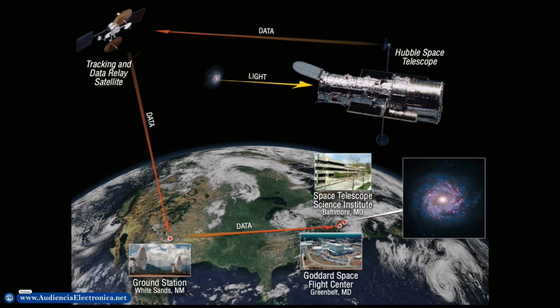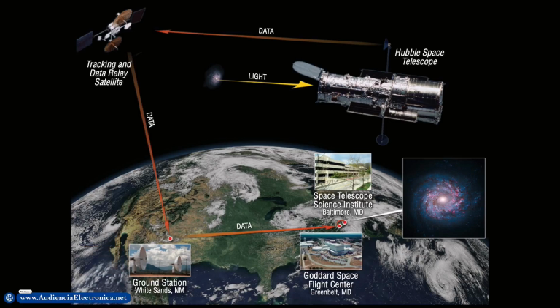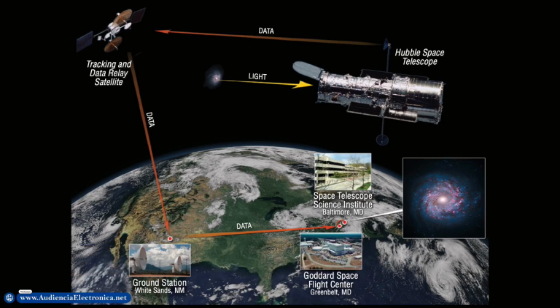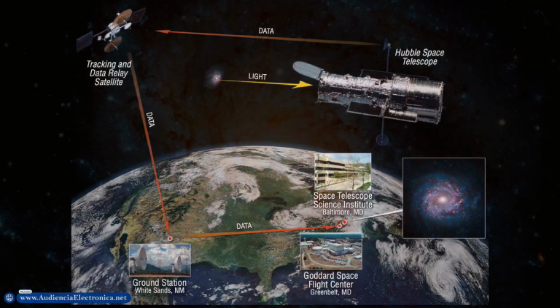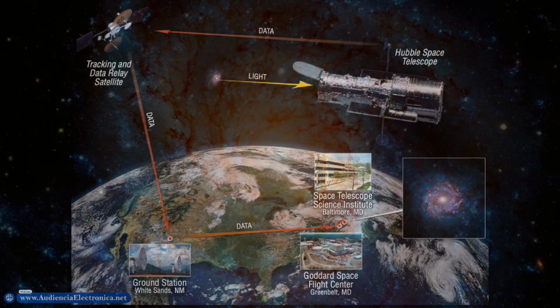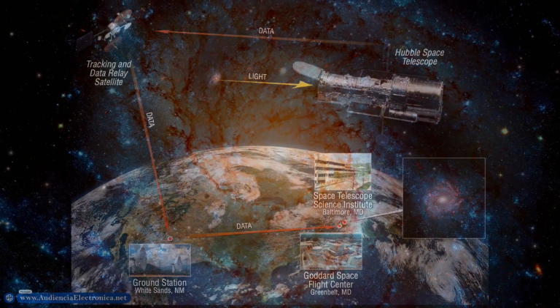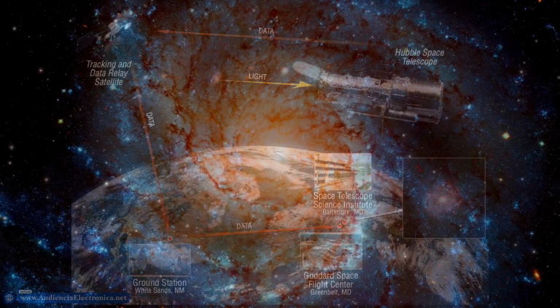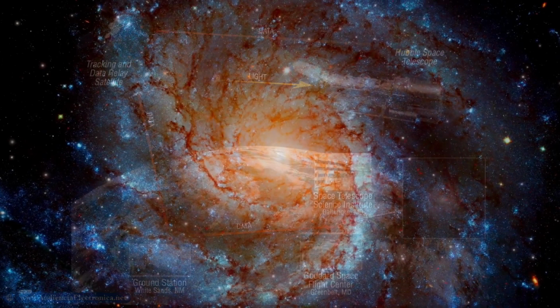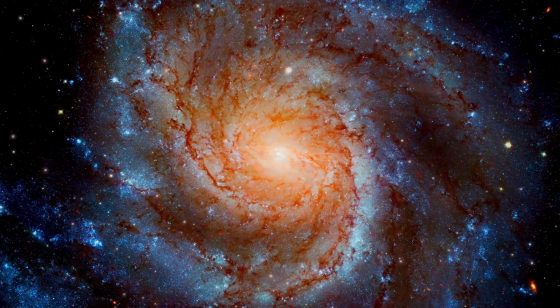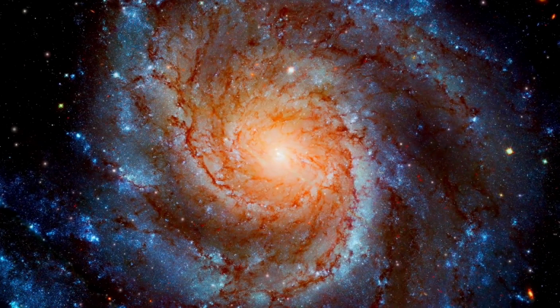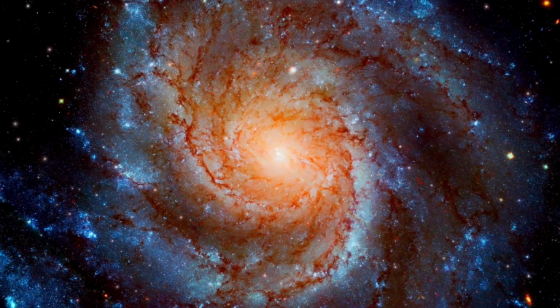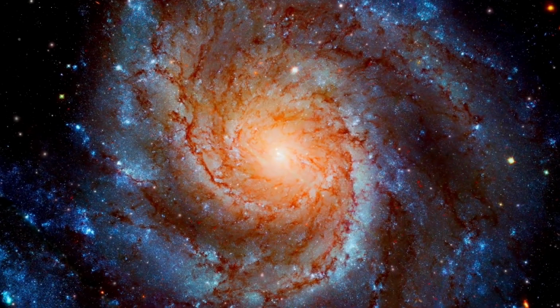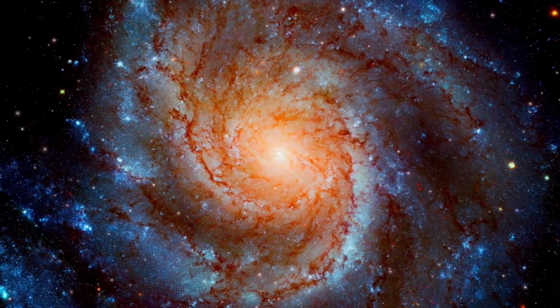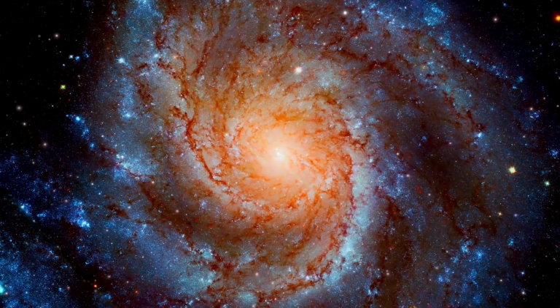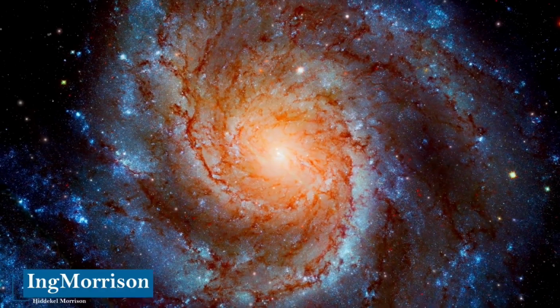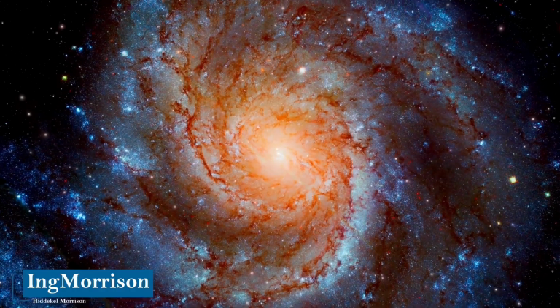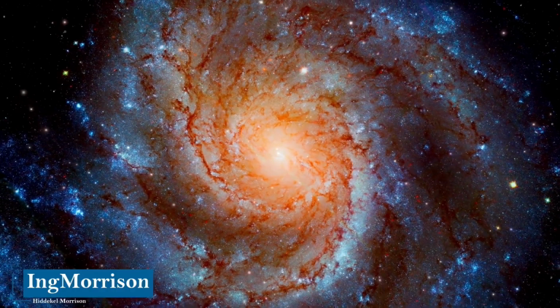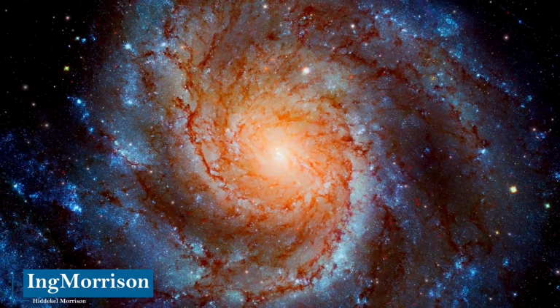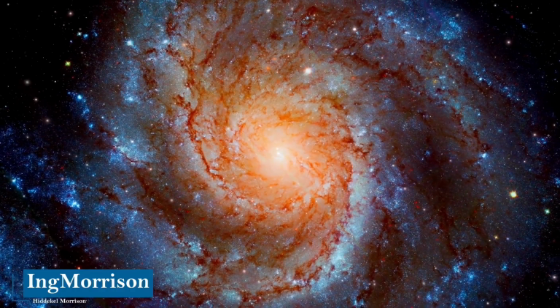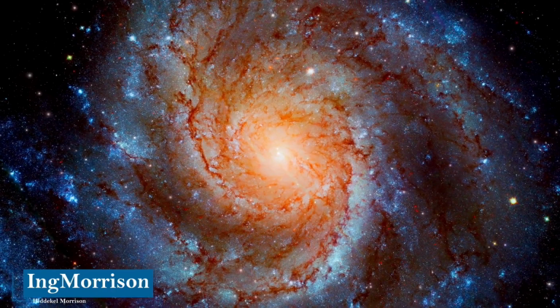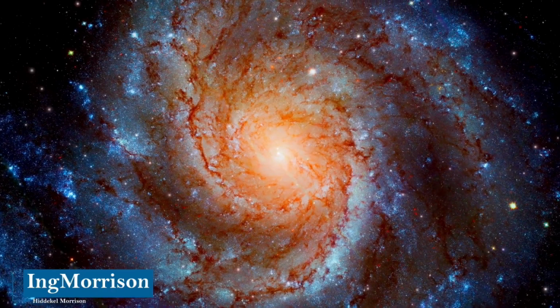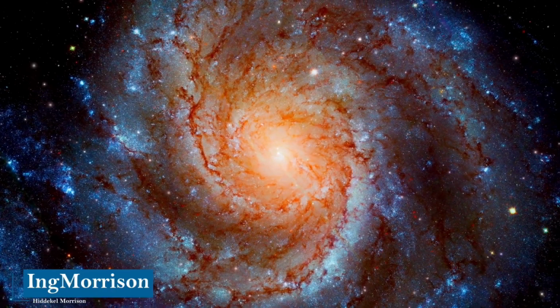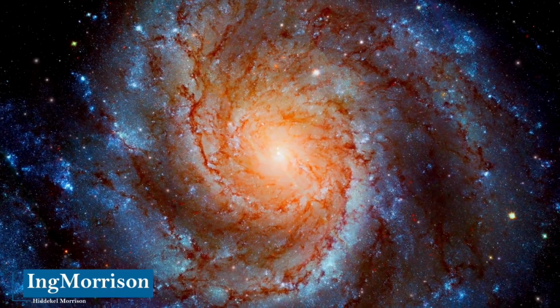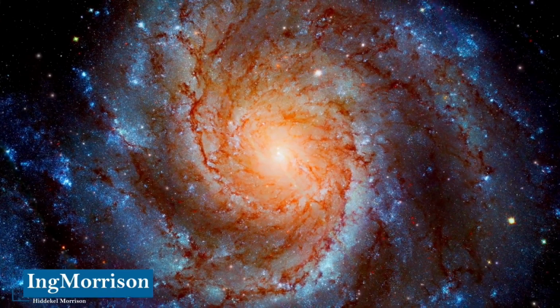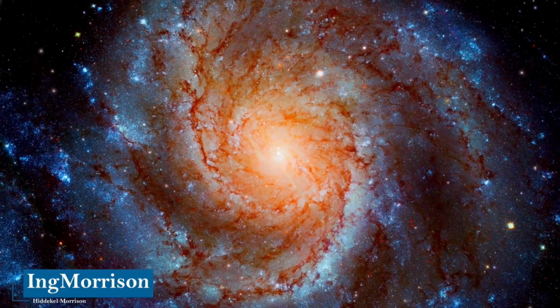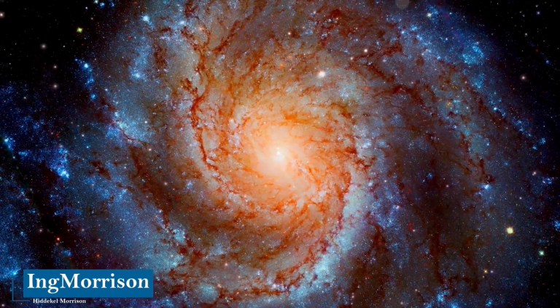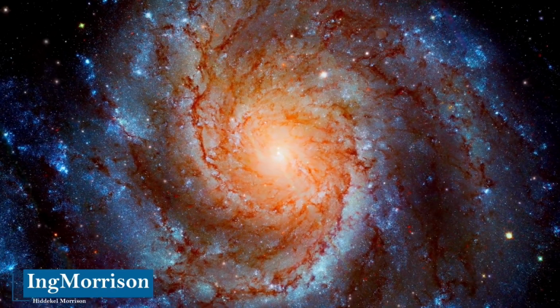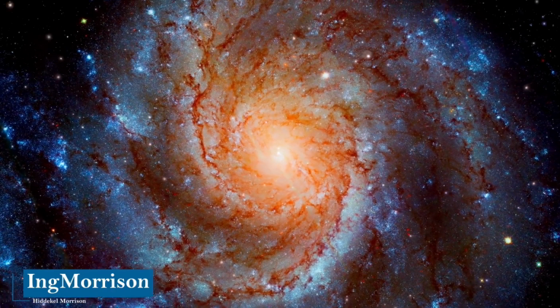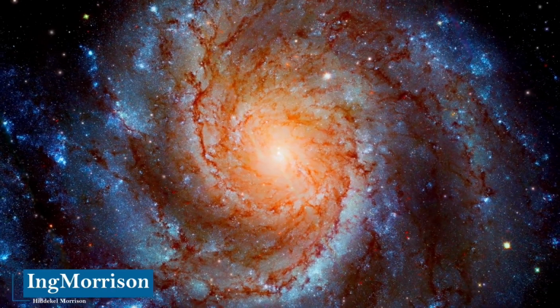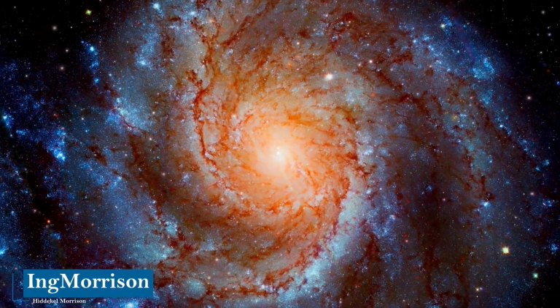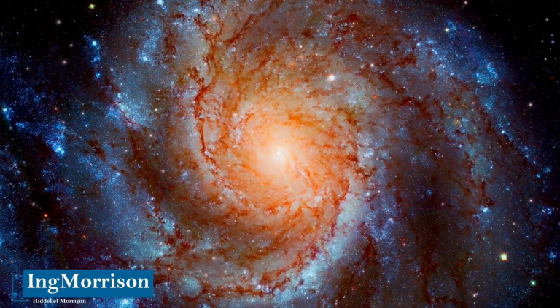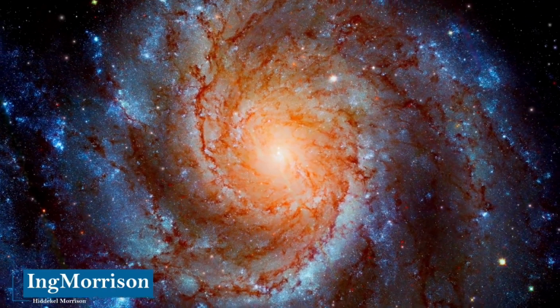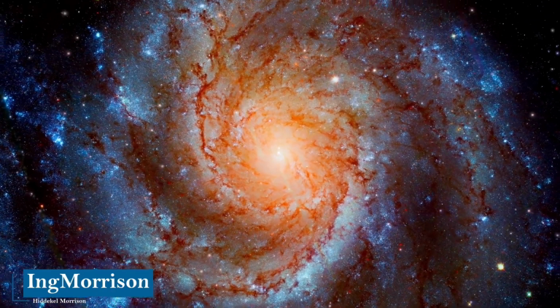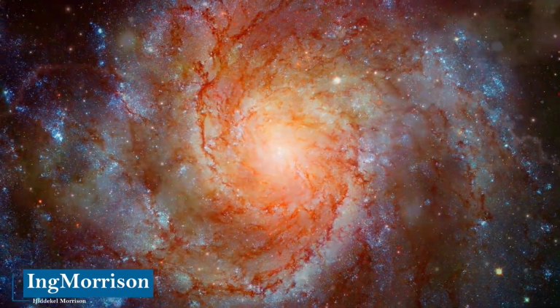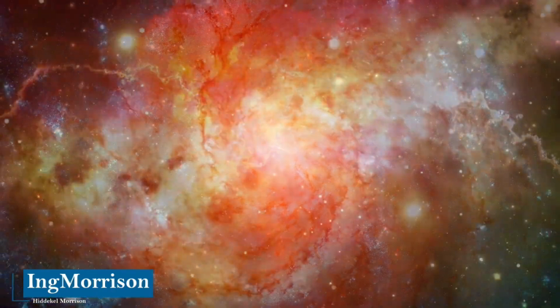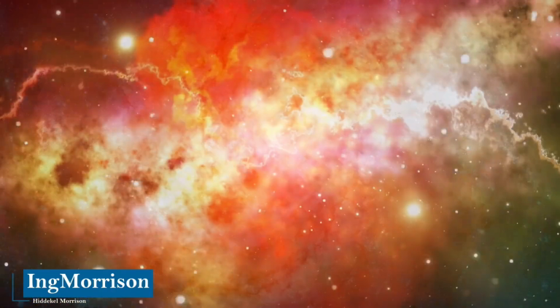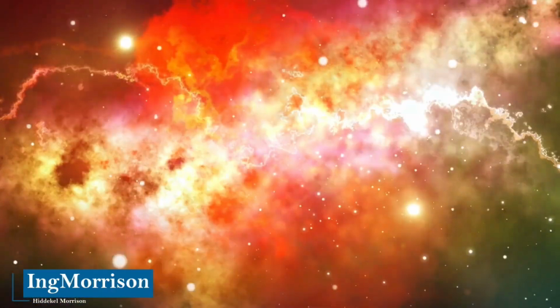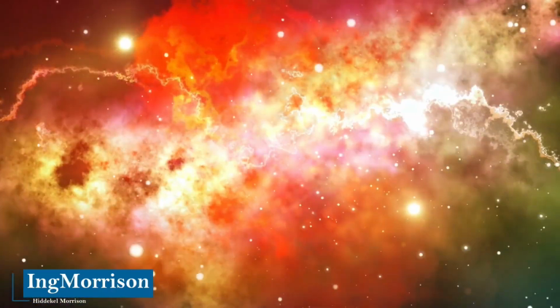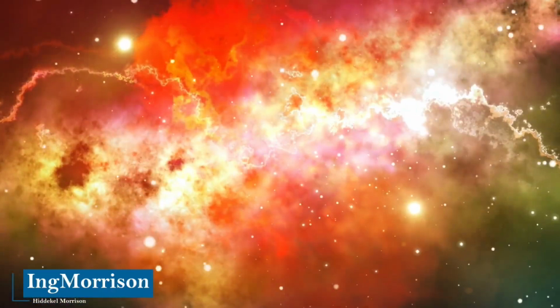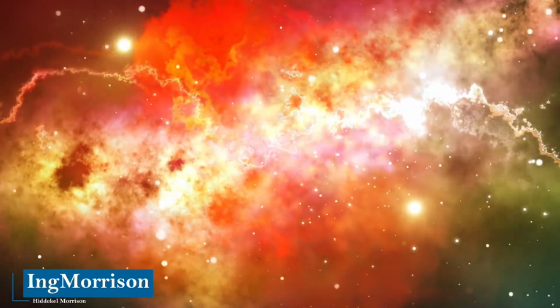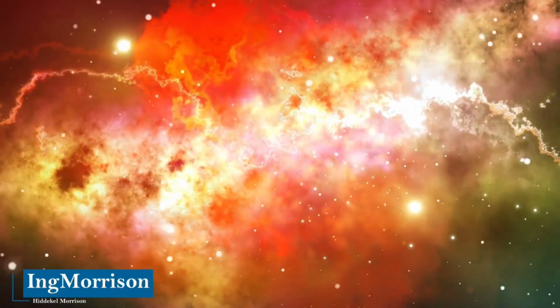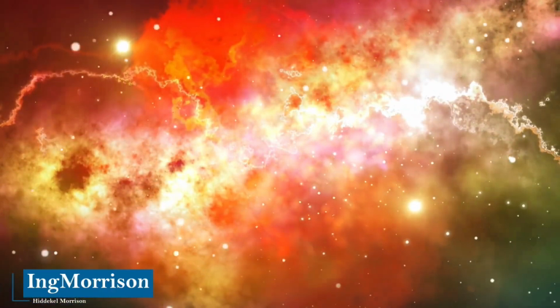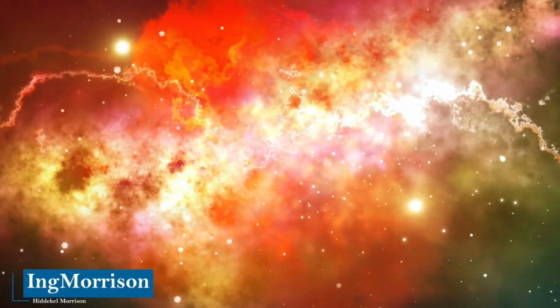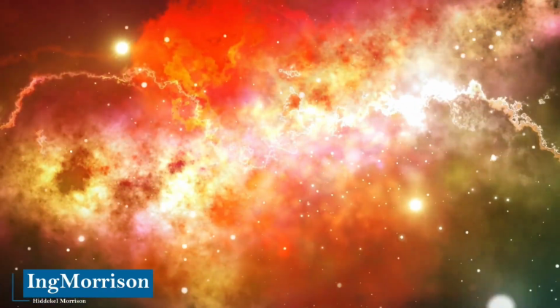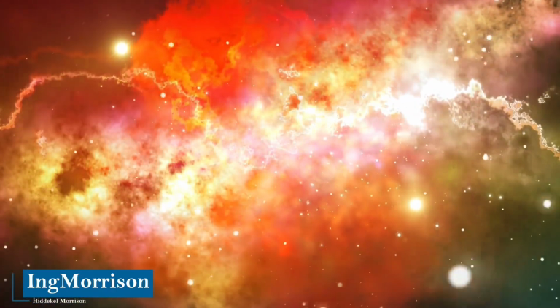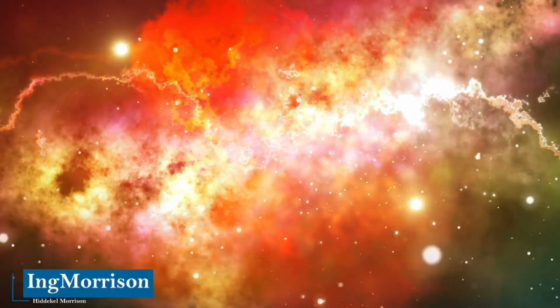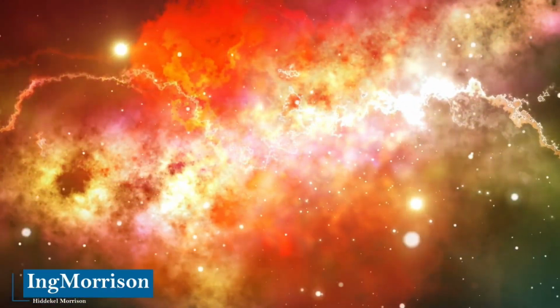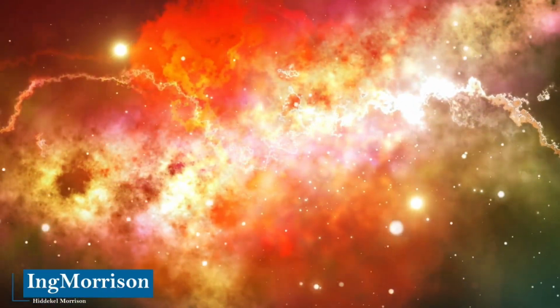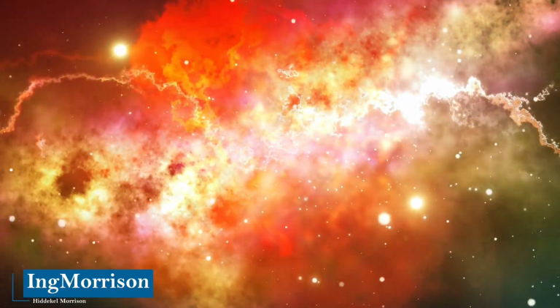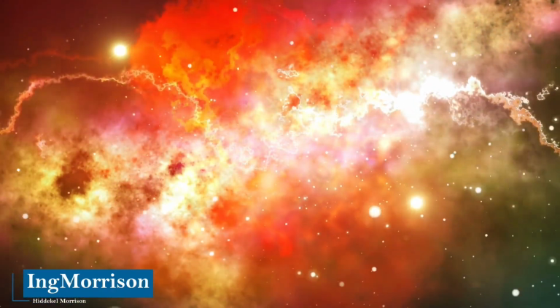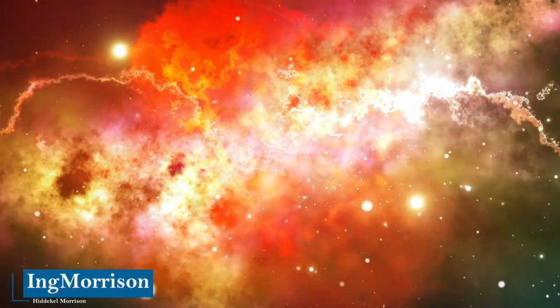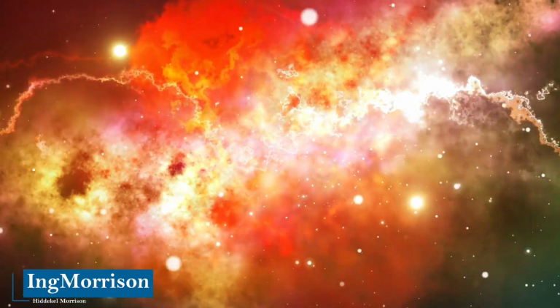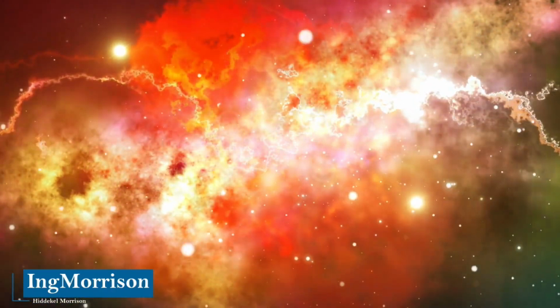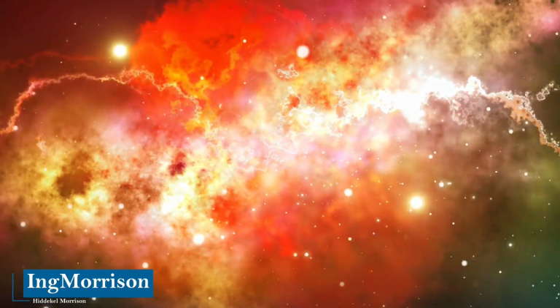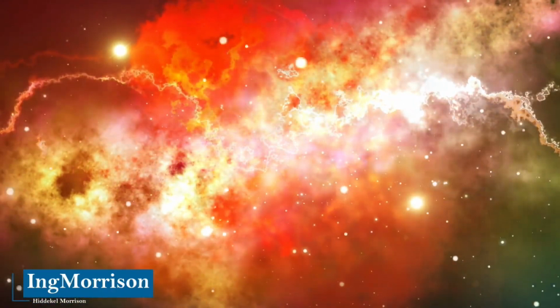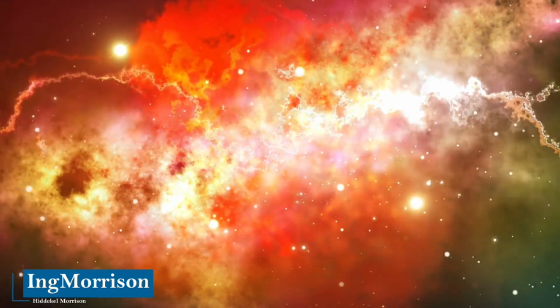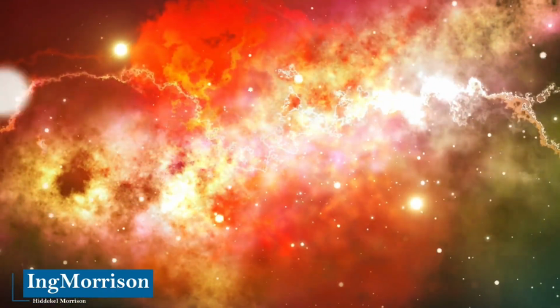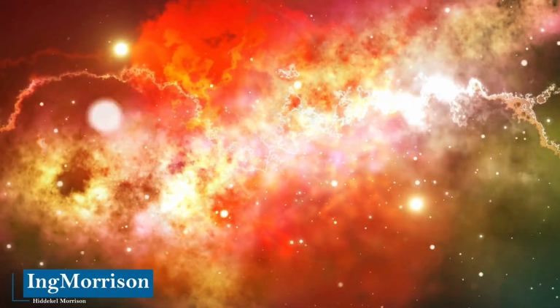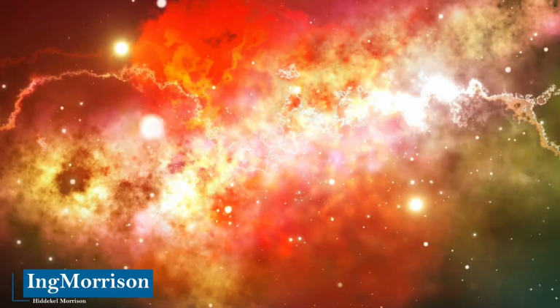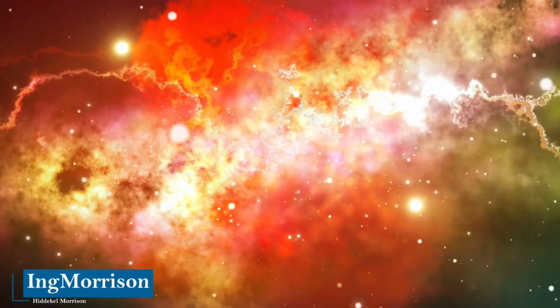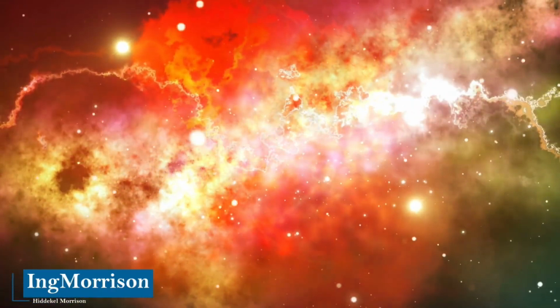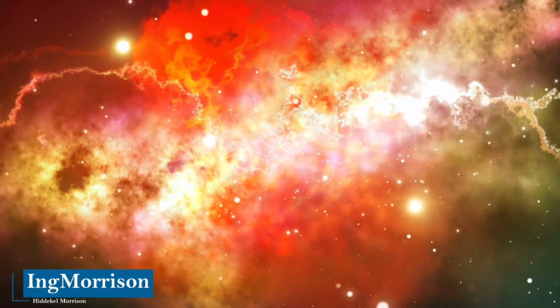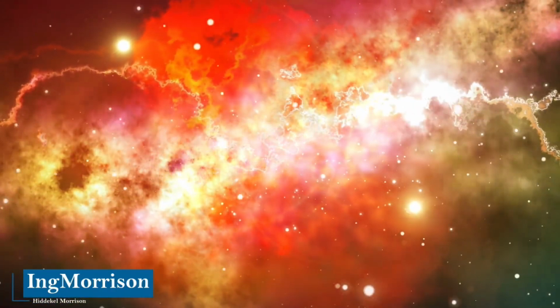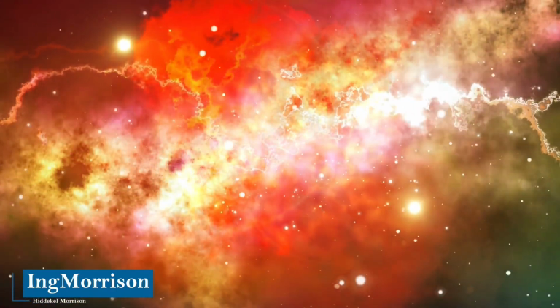Let's see the great discoveries of the universe that have been achieved with the Hubble telescope, with truly incredible images and data.